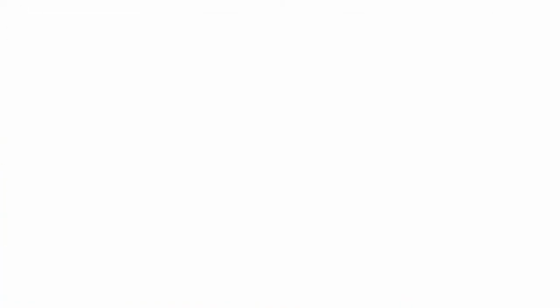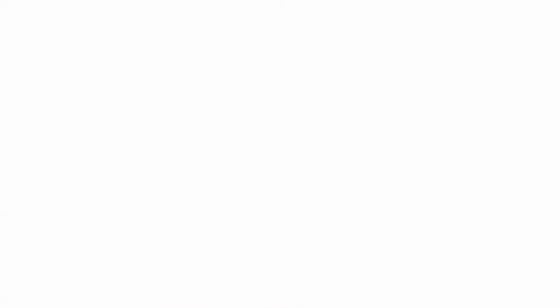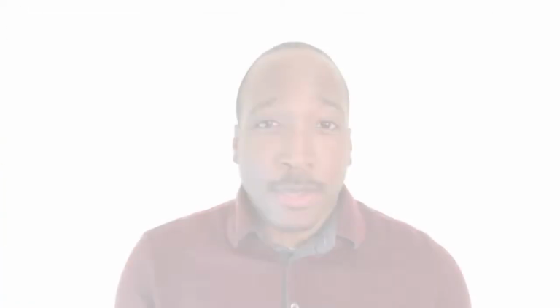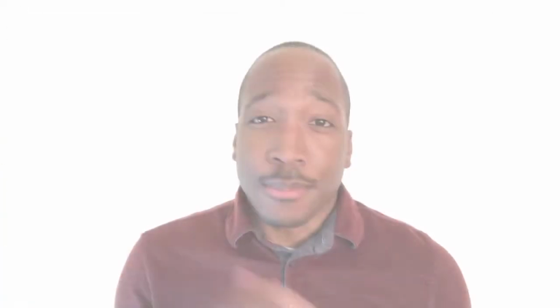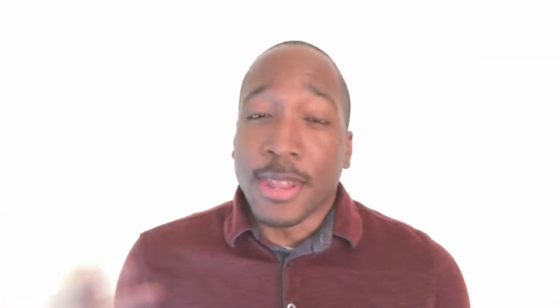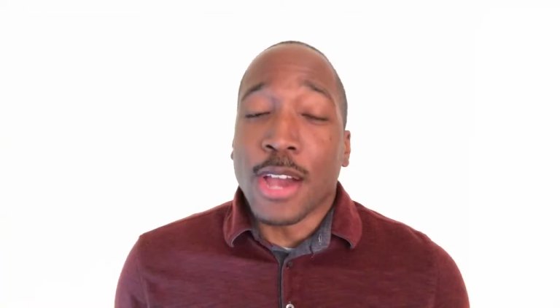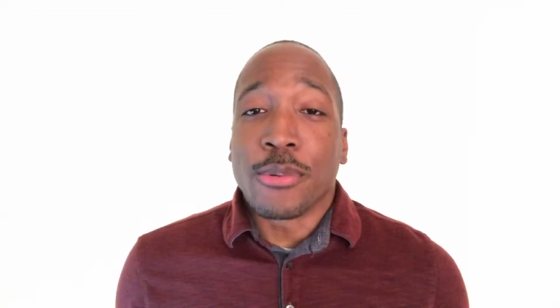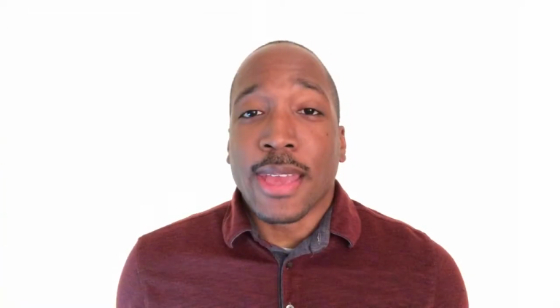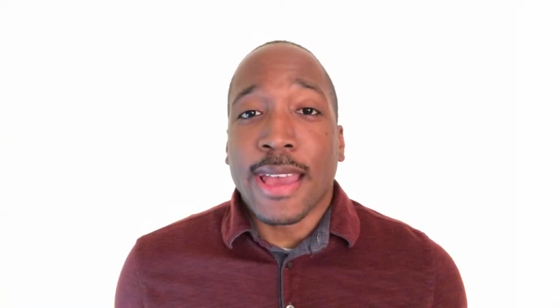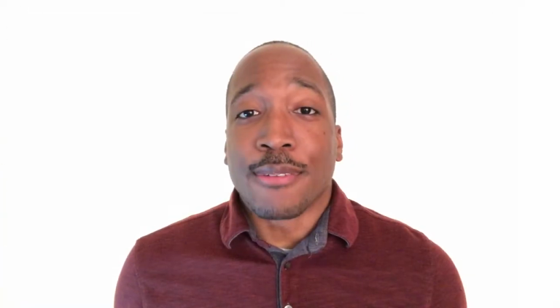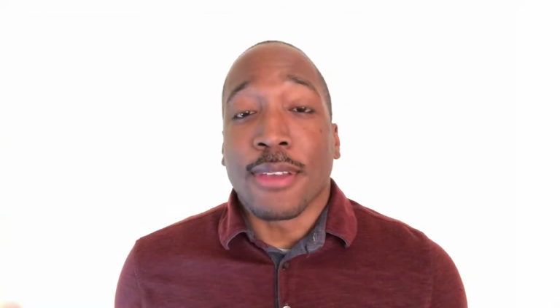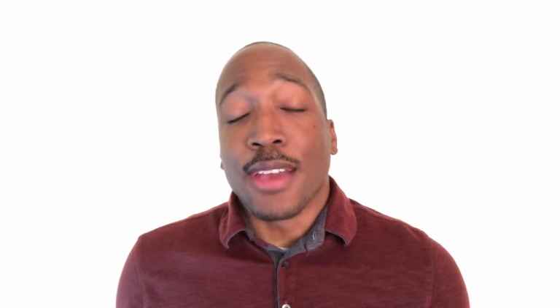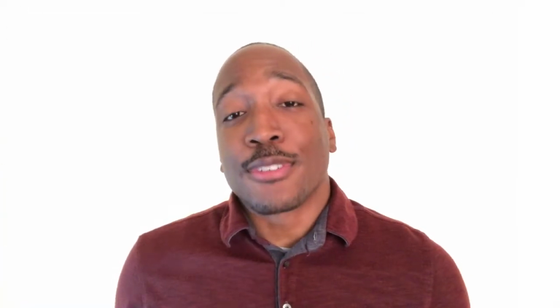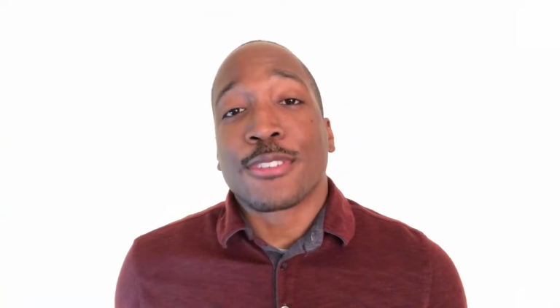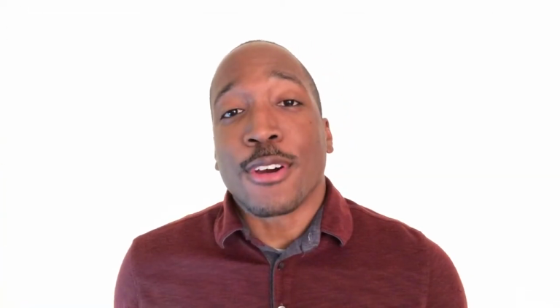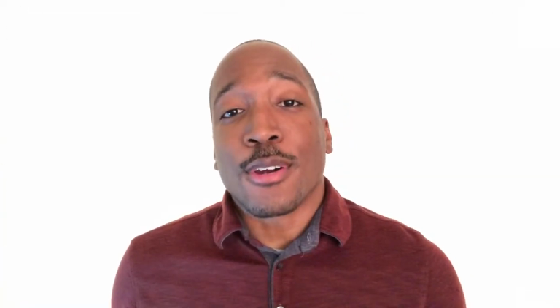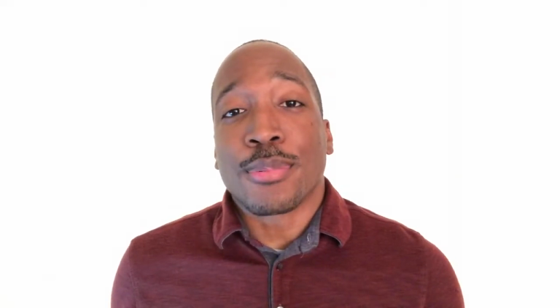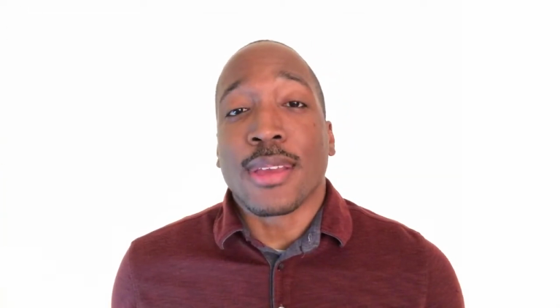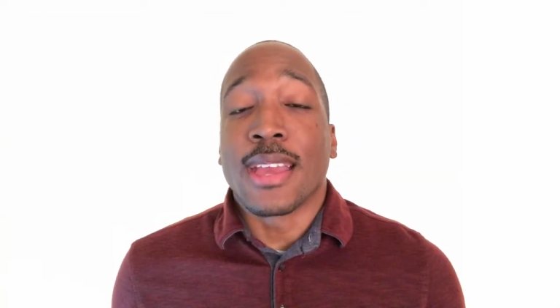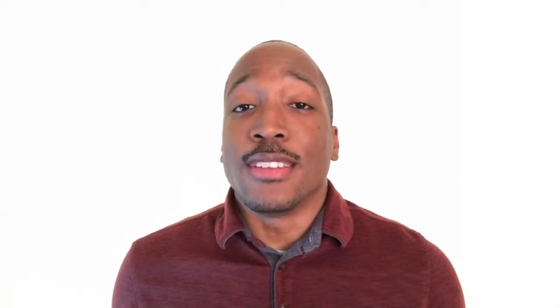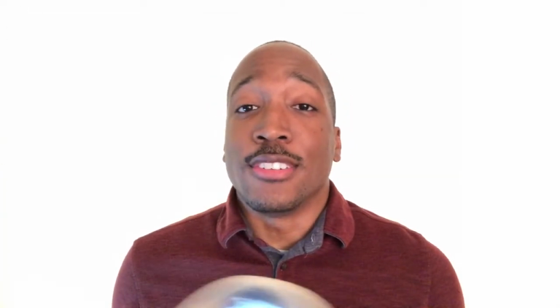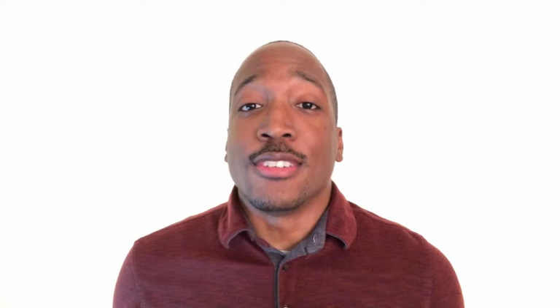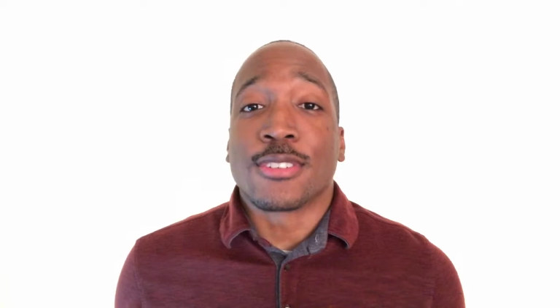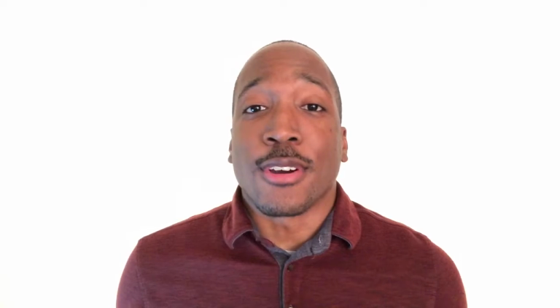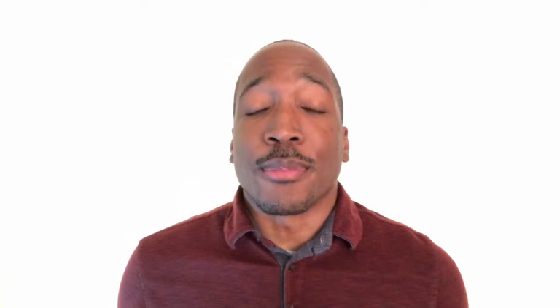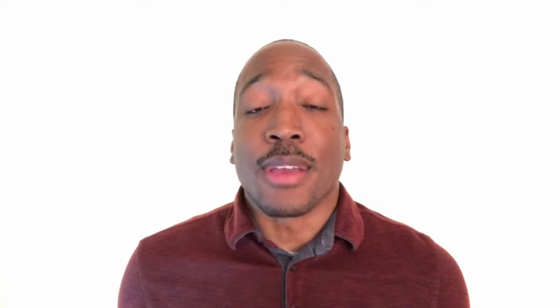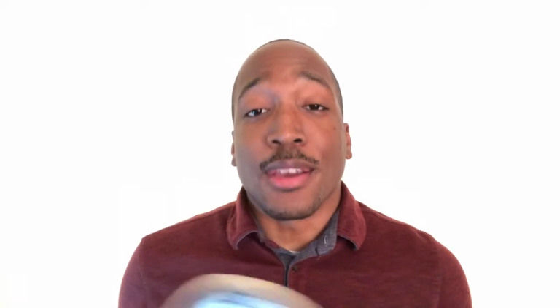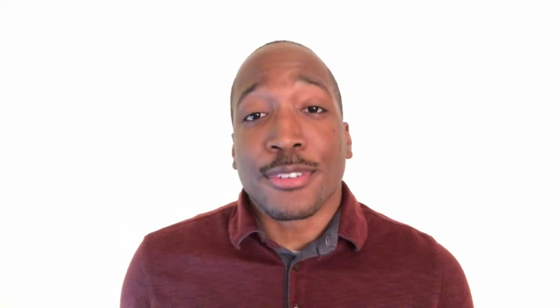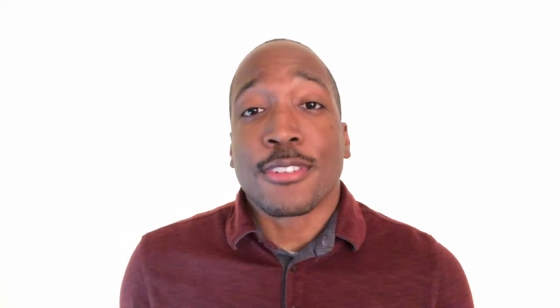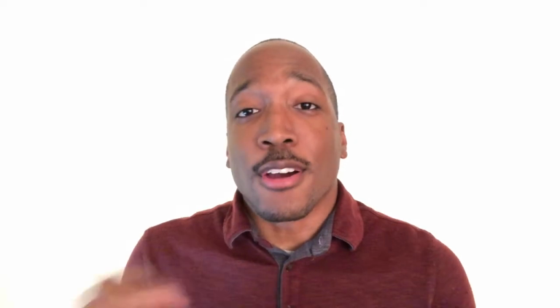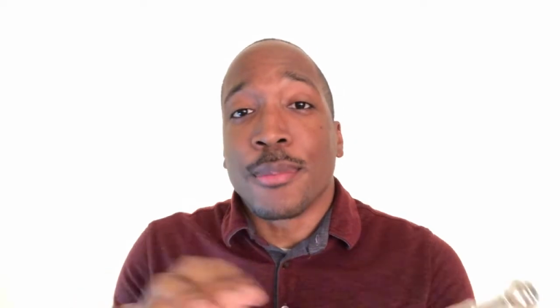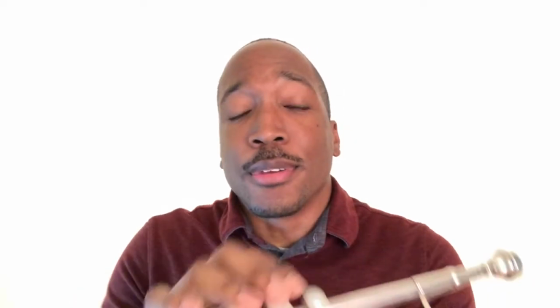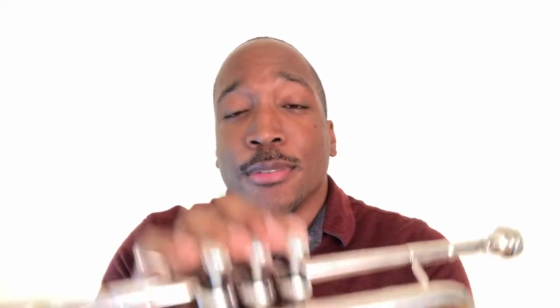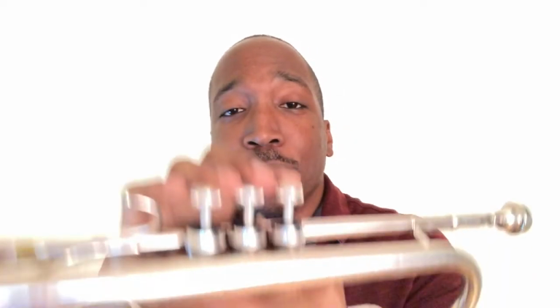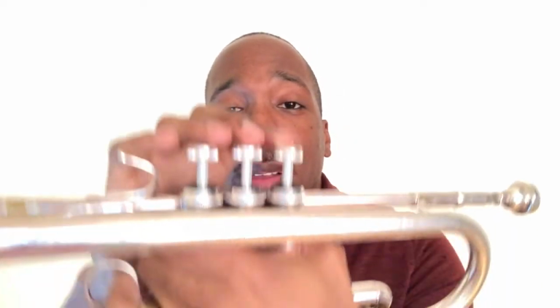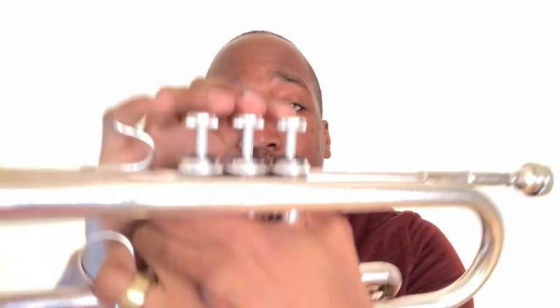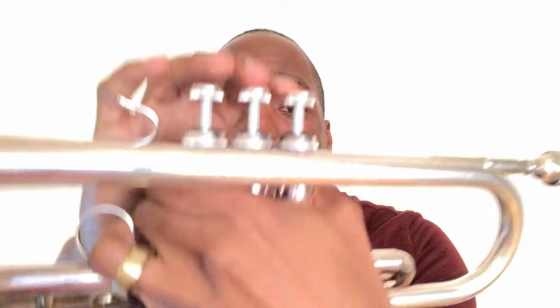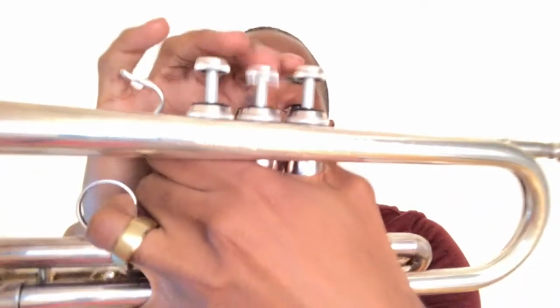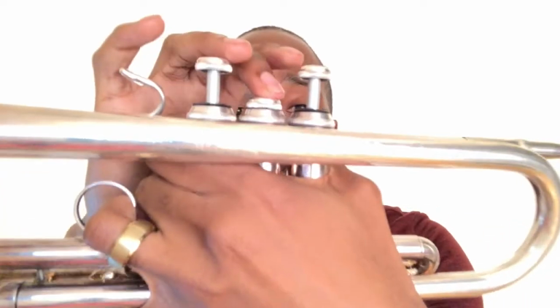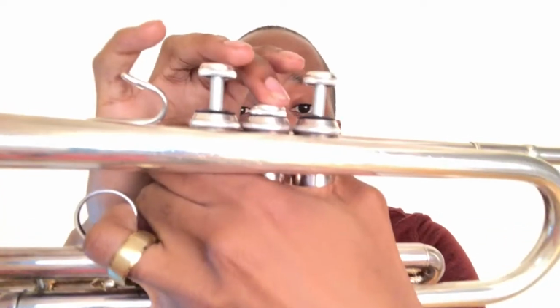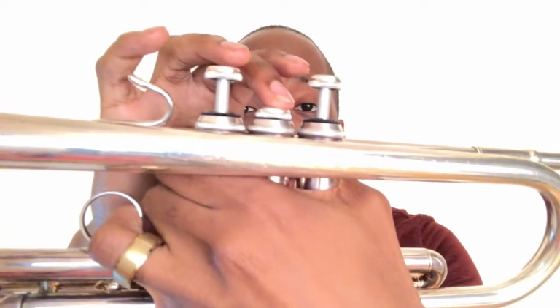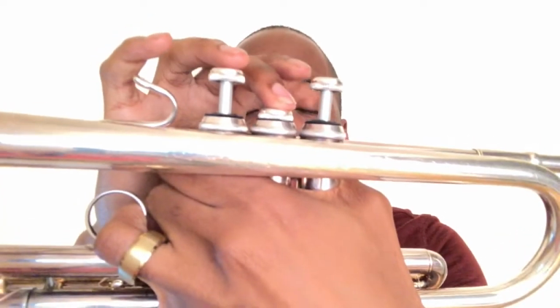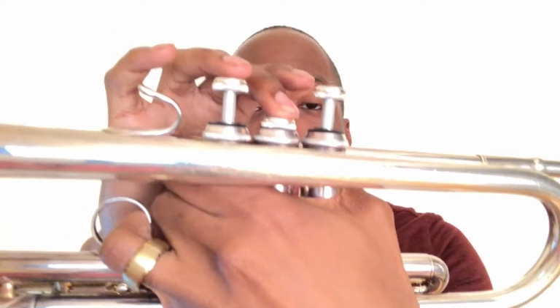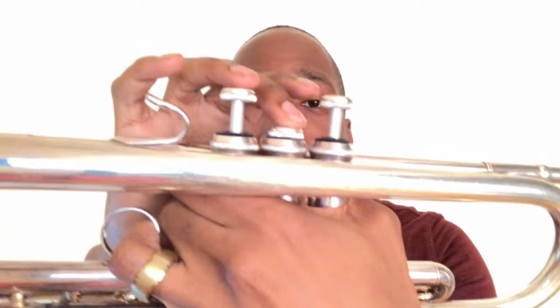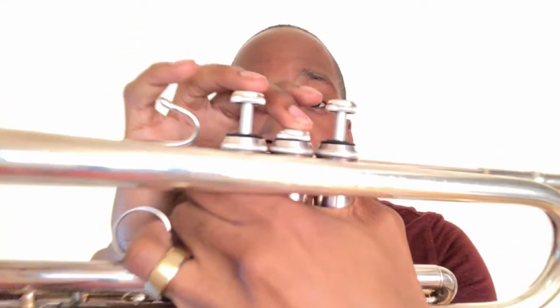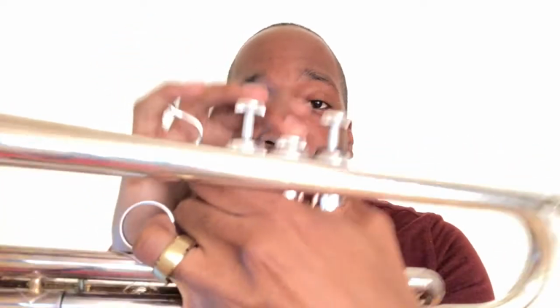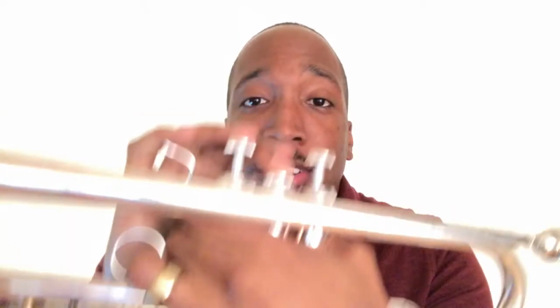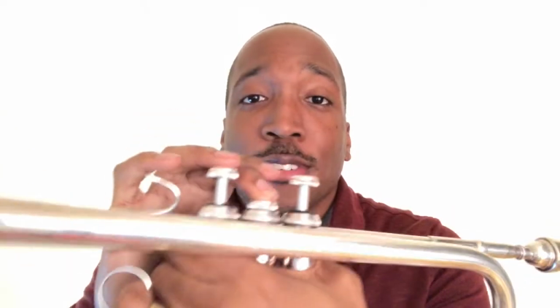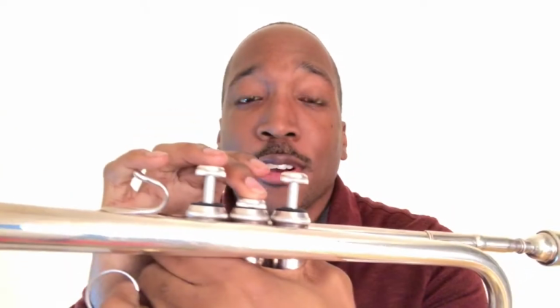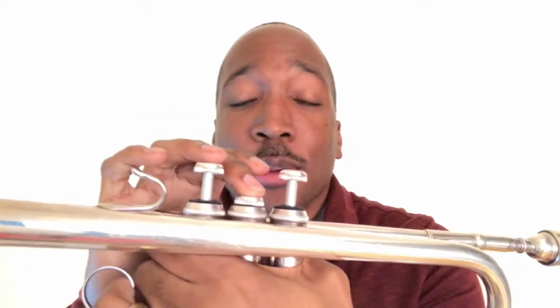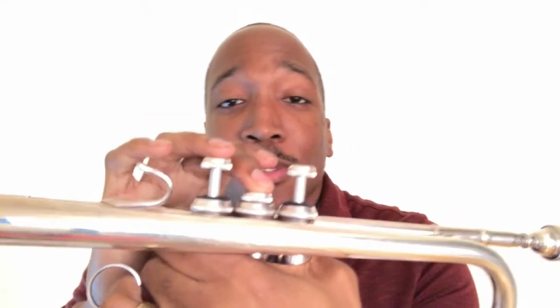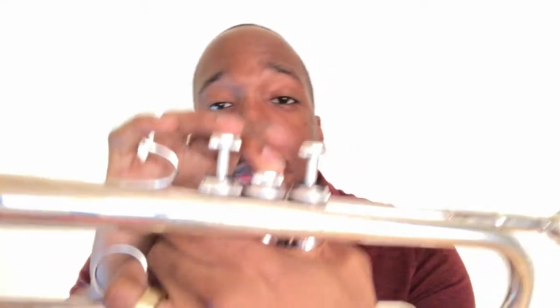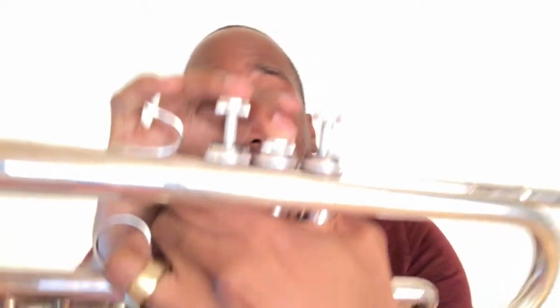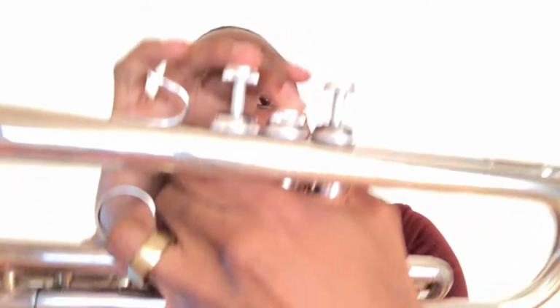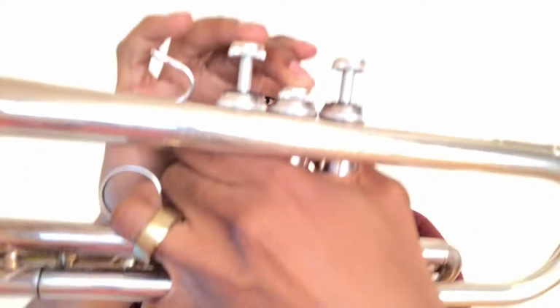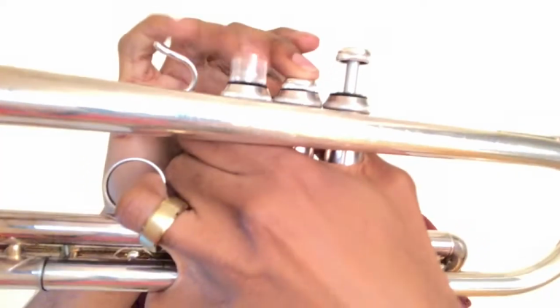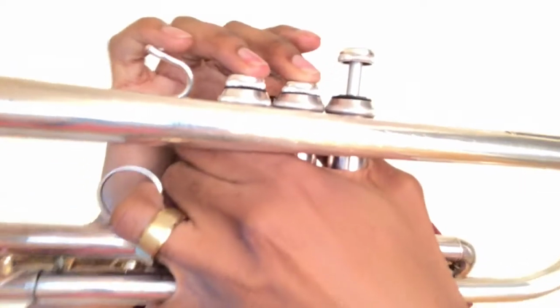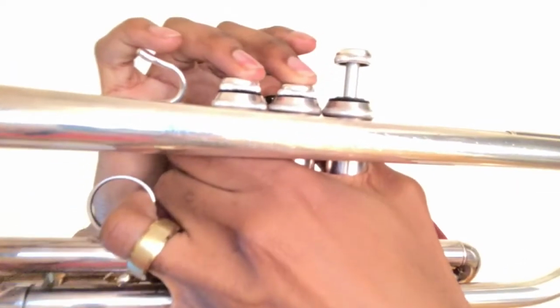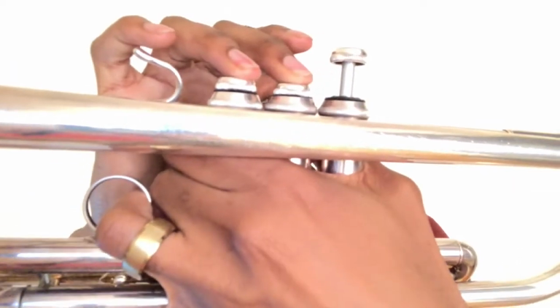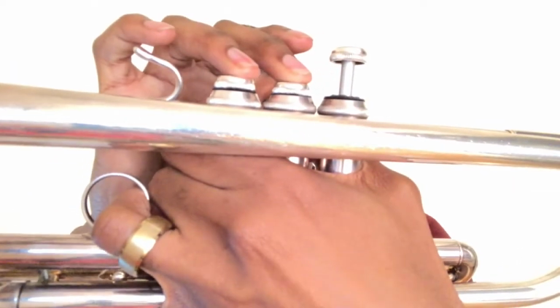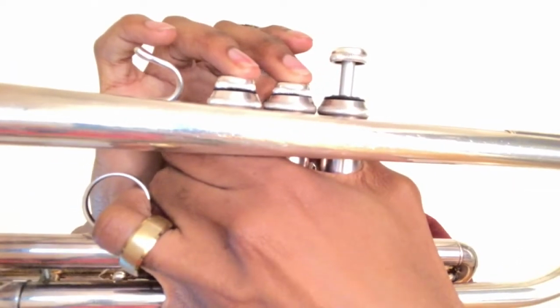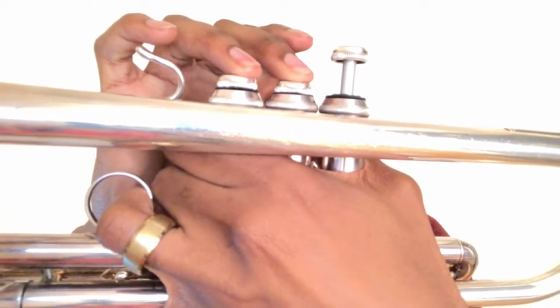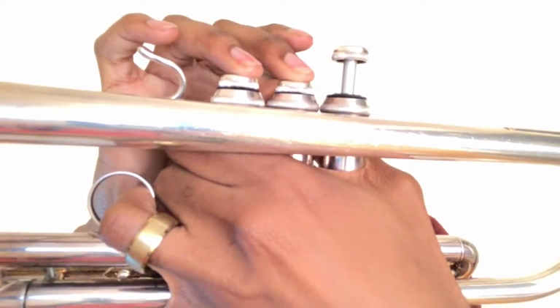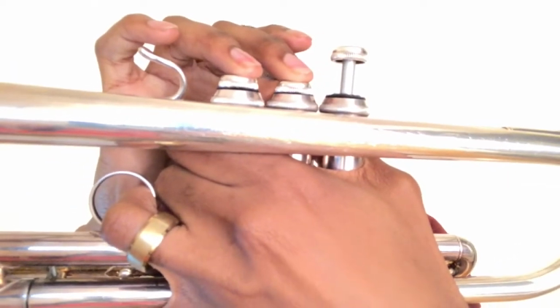Now we have F sharp and G sharp. F sharp is played with valve two. G sharp is played with valves two and three.